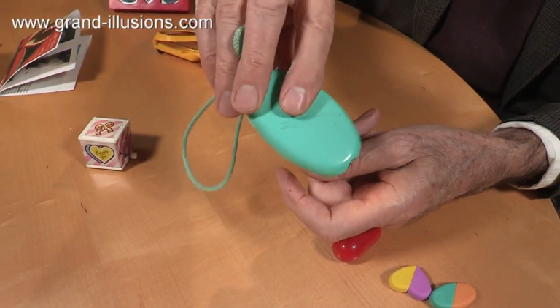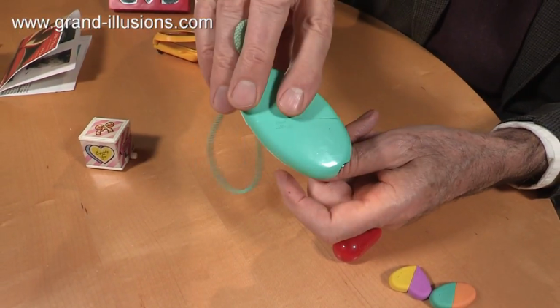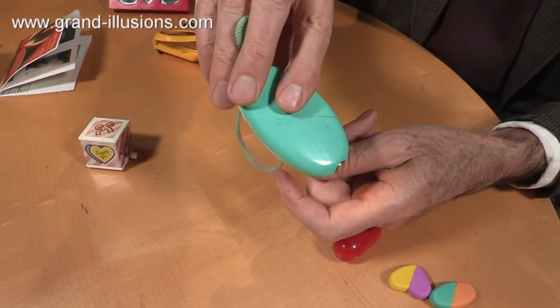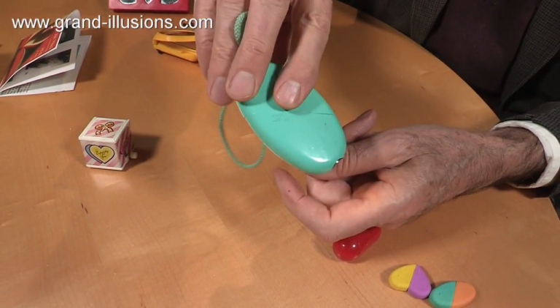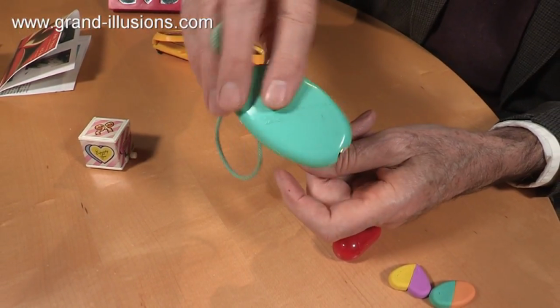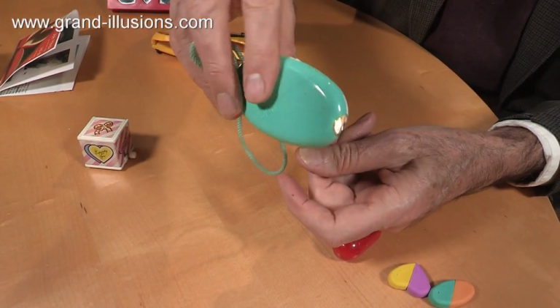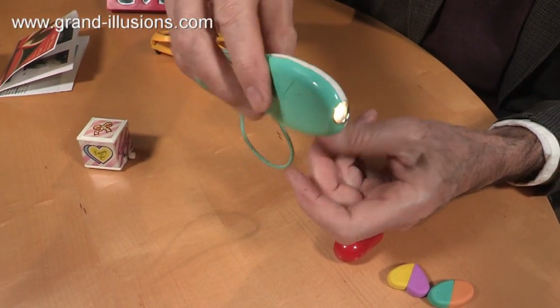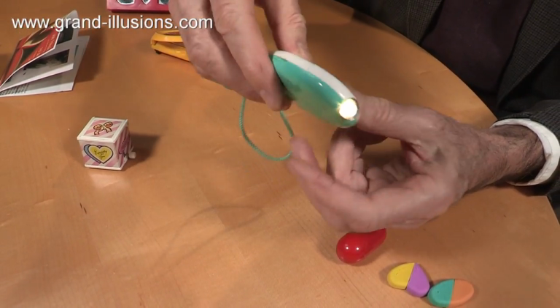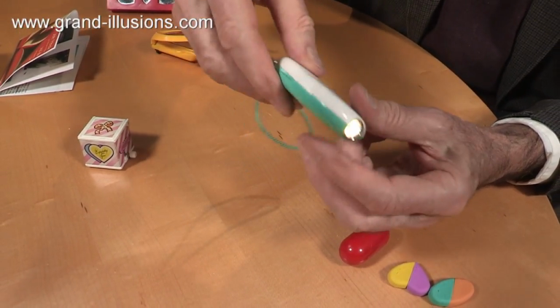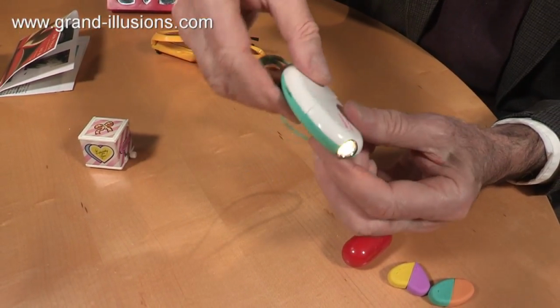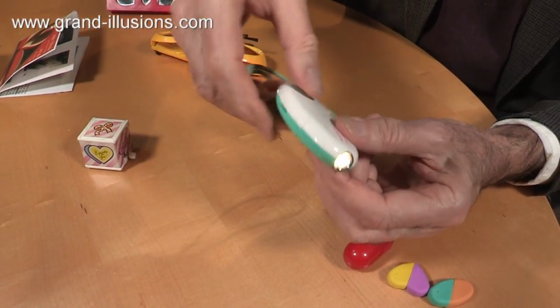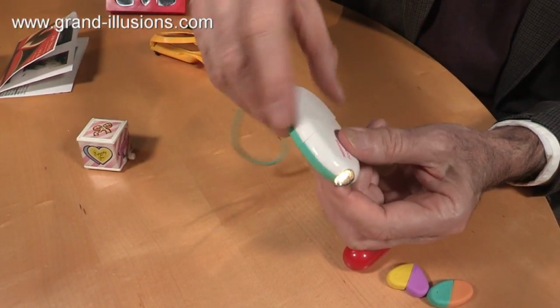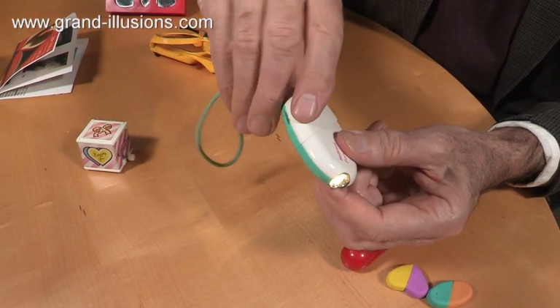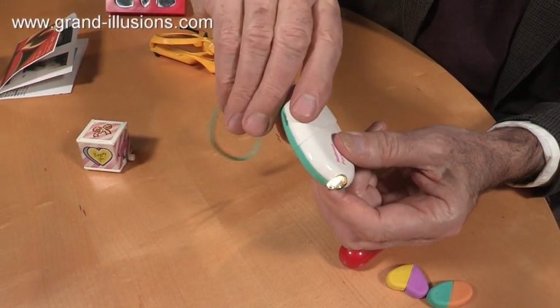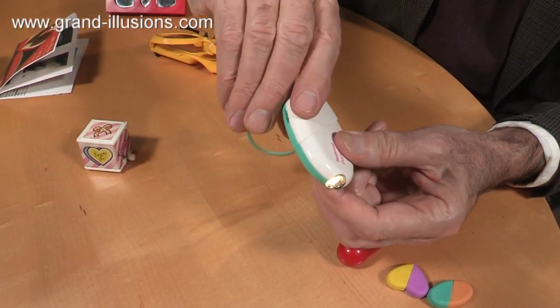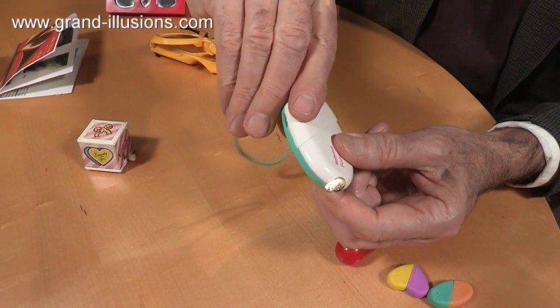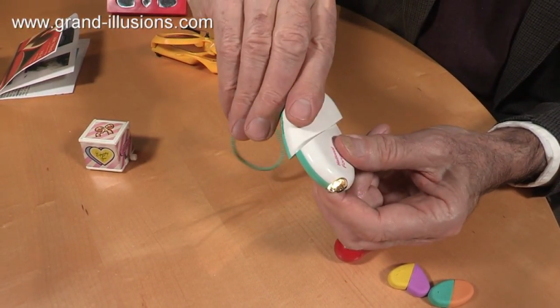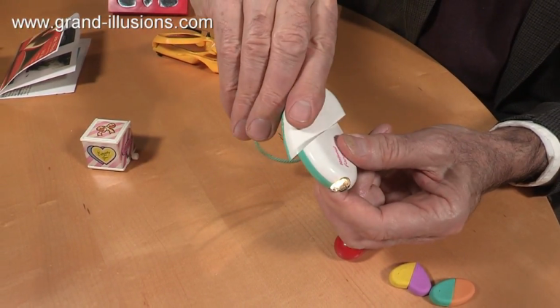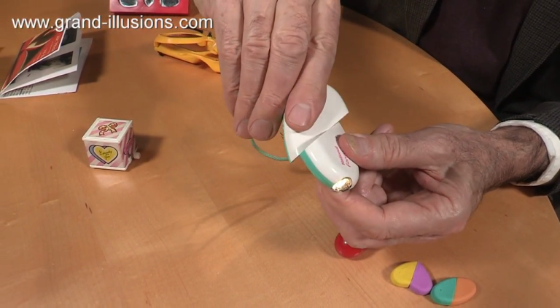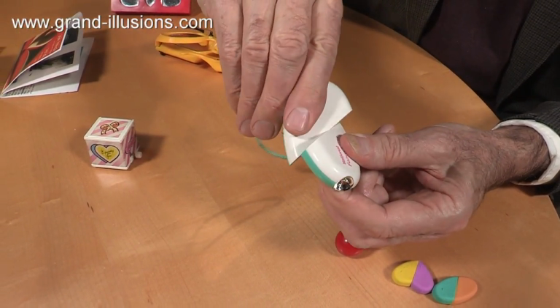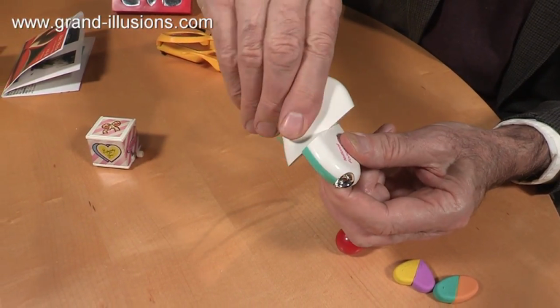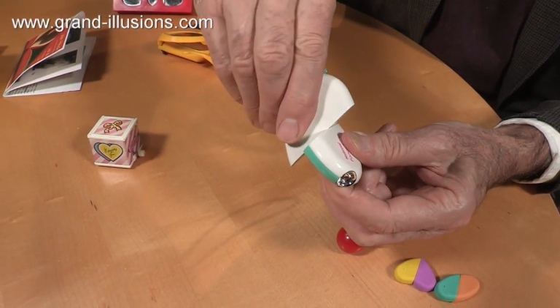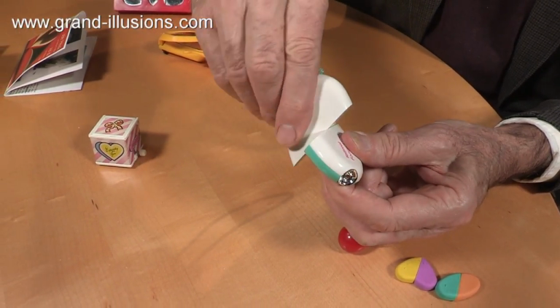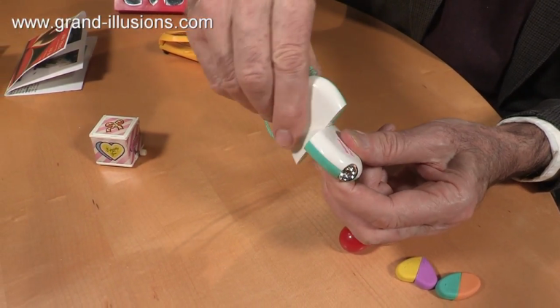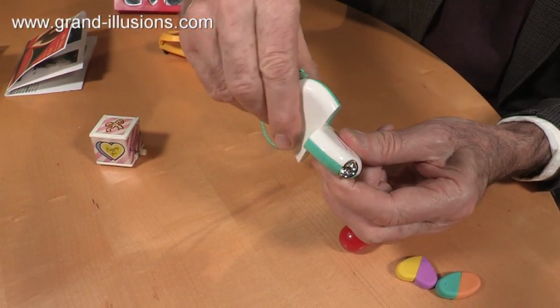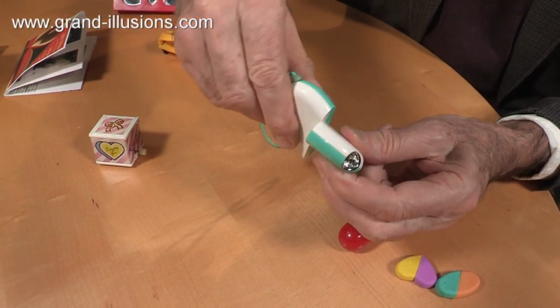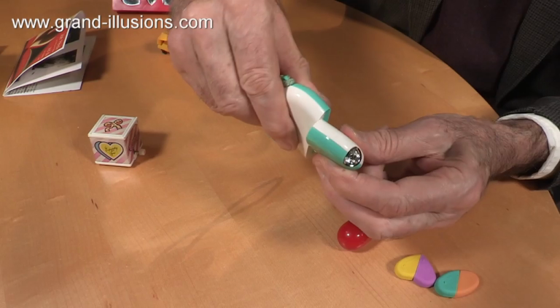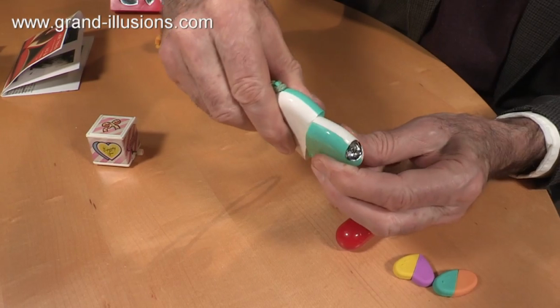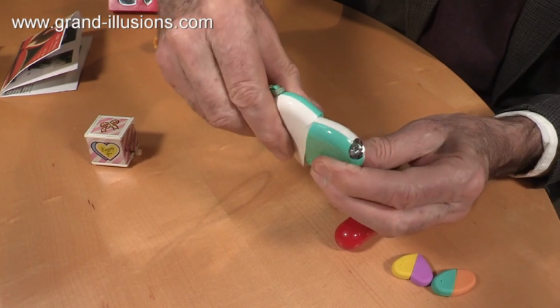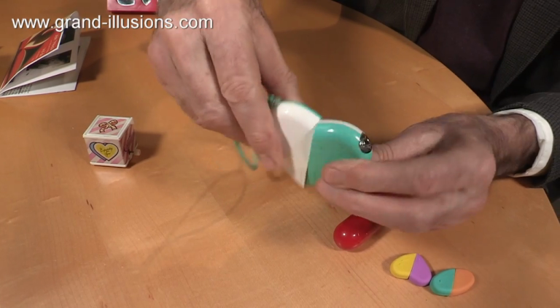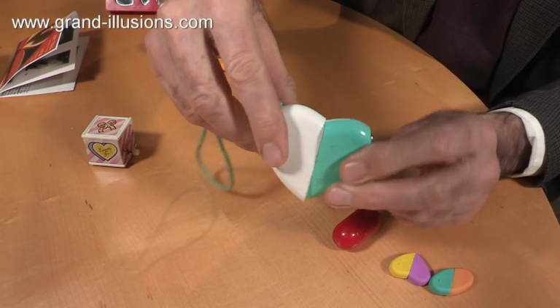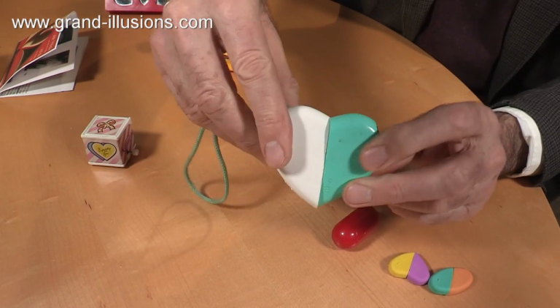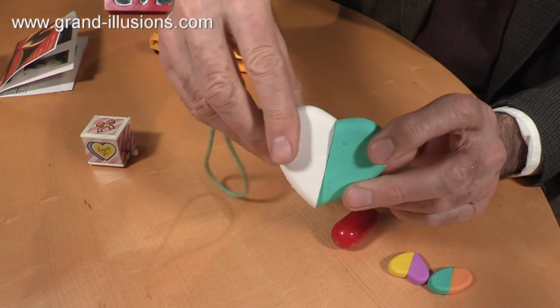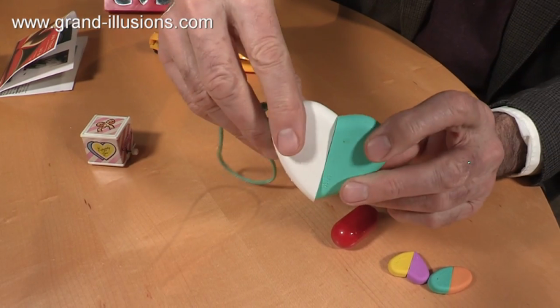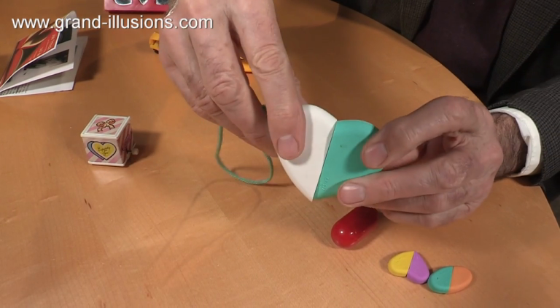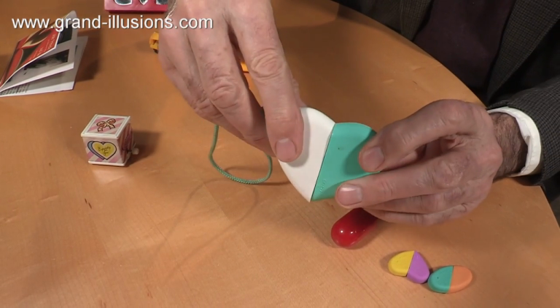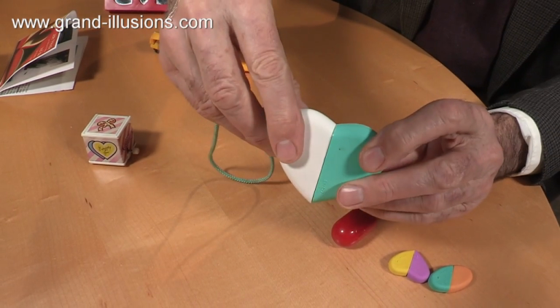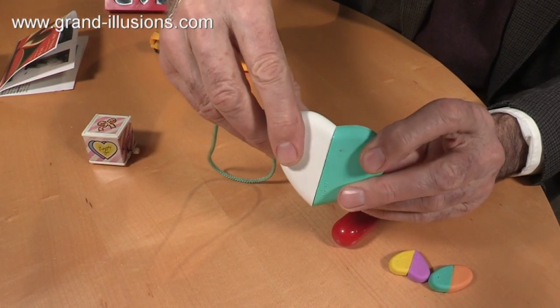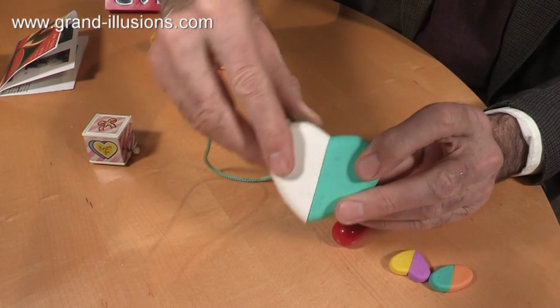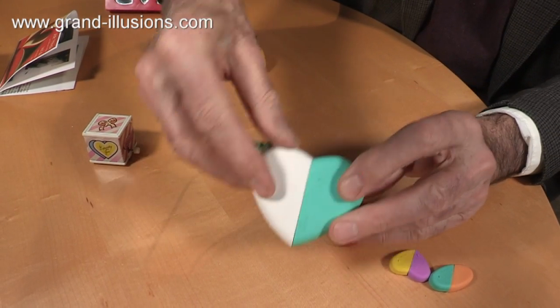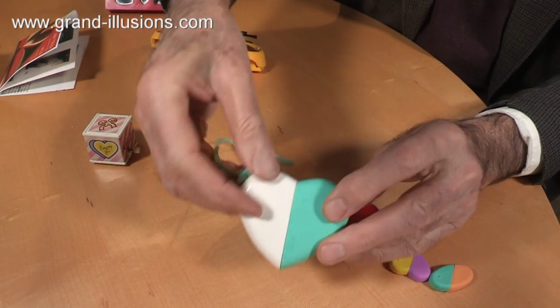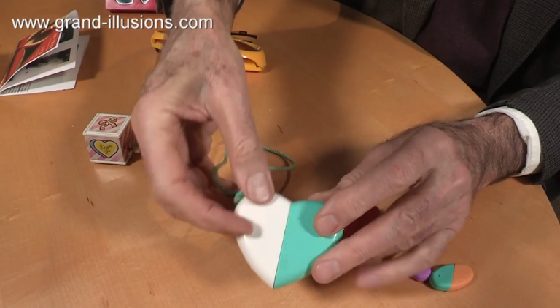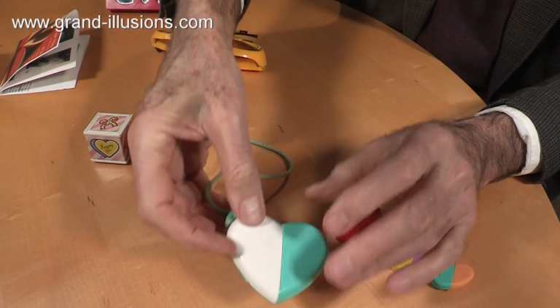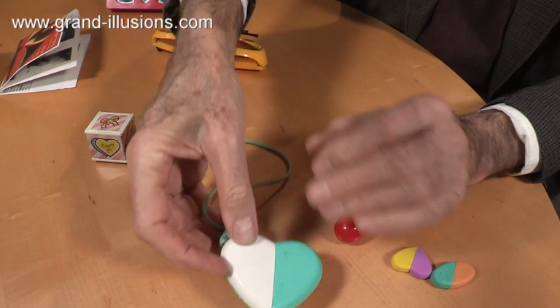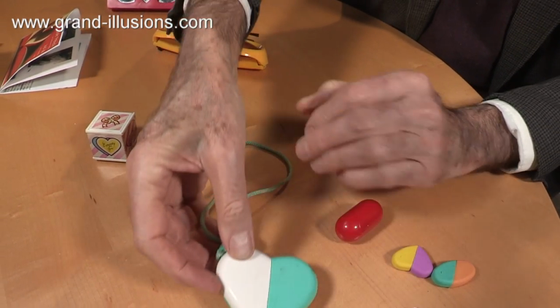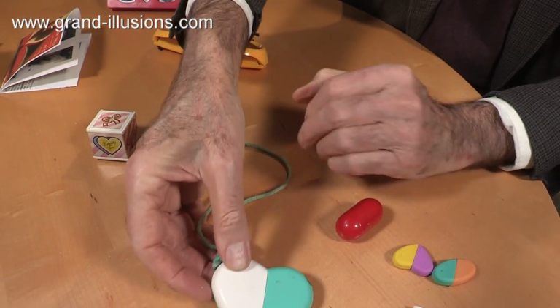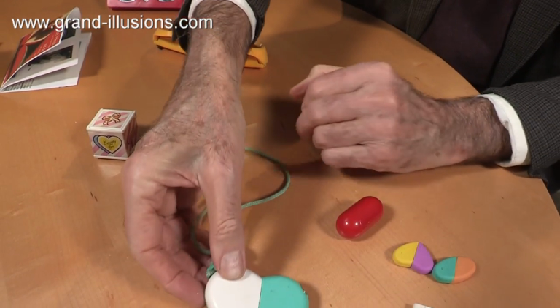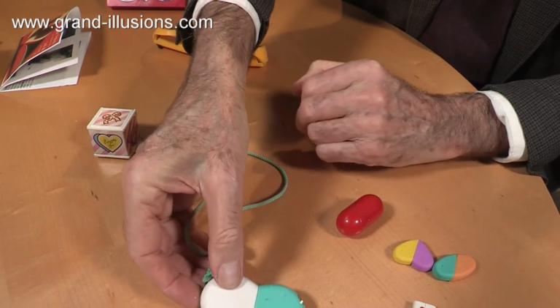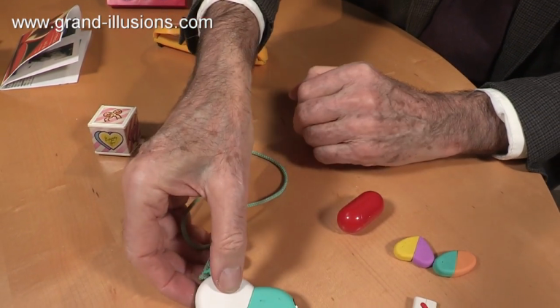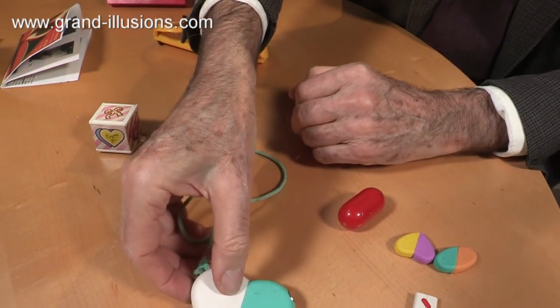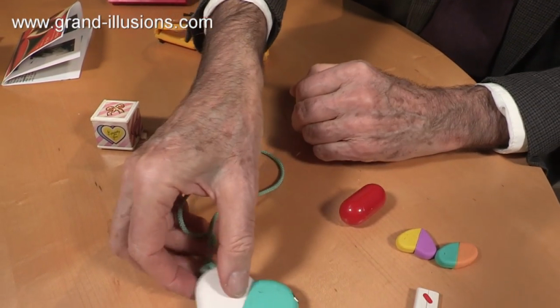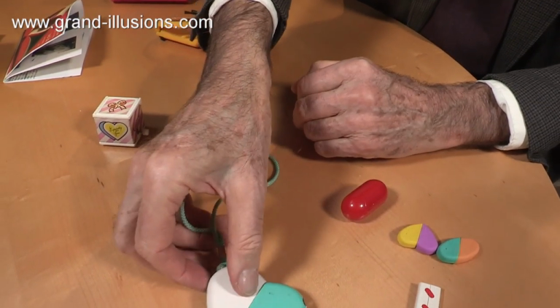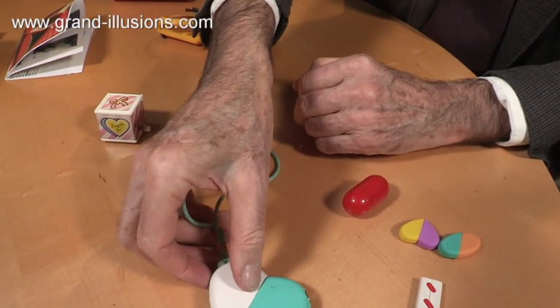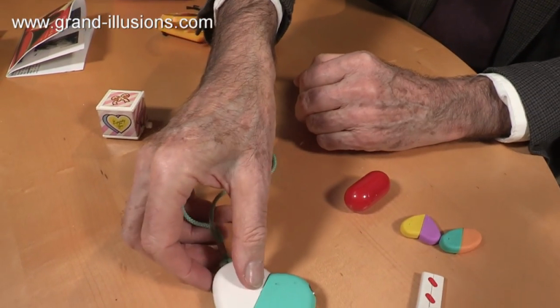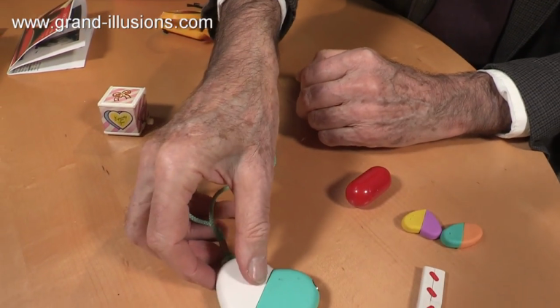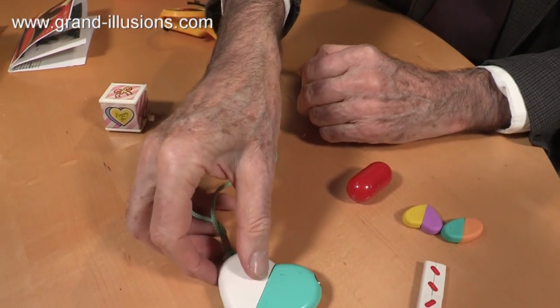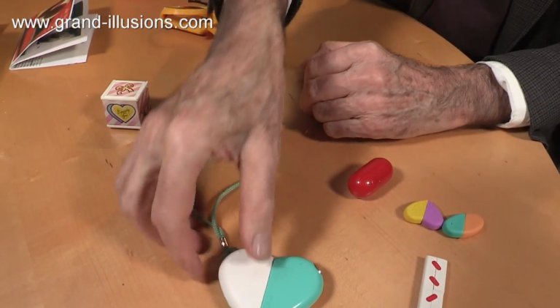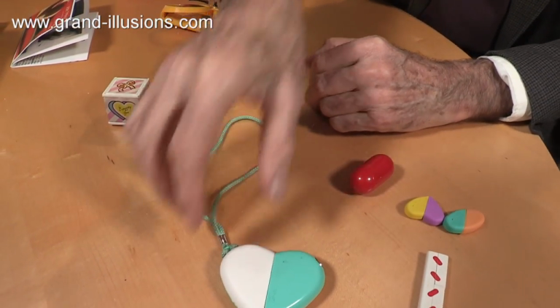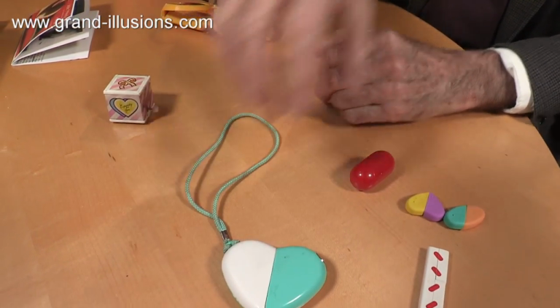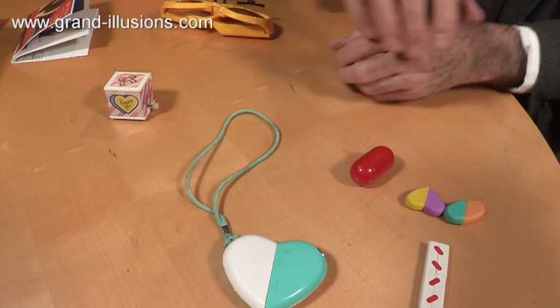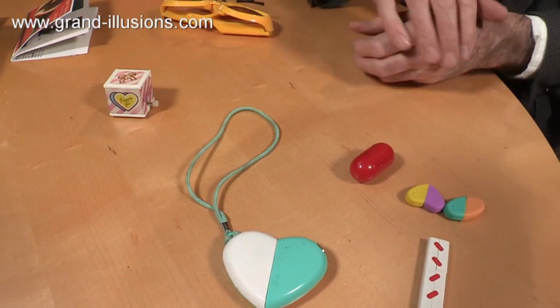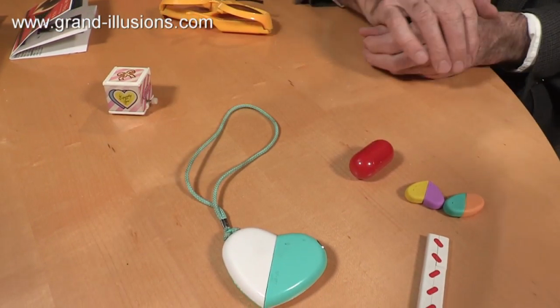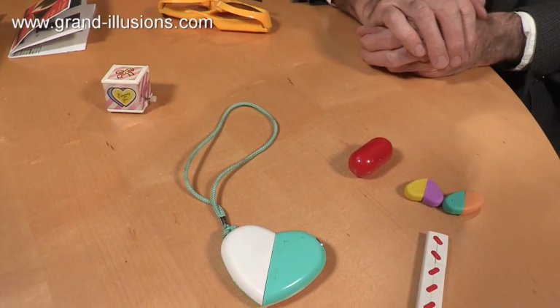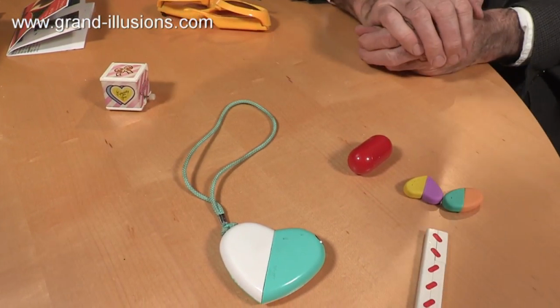And when you finish using it, to turn it off, you simply turn it like that, and it's back into a heart shape and turned off. What an extraordinary idea. So all these three things were found in Japan in '86.